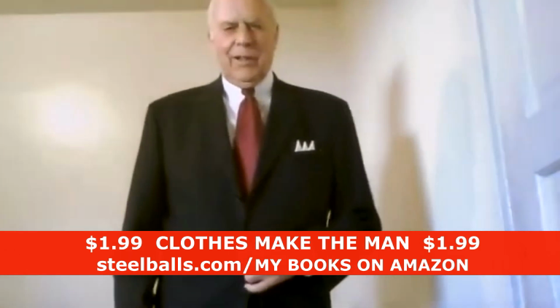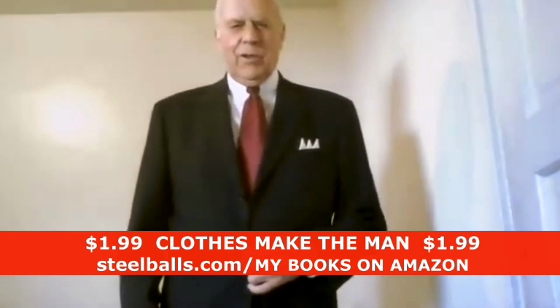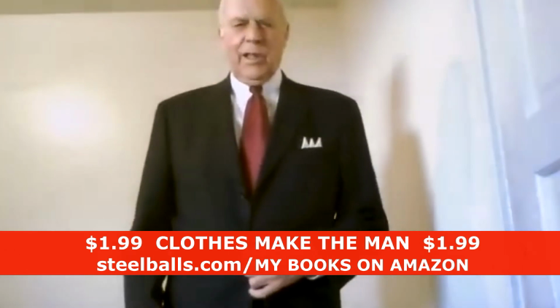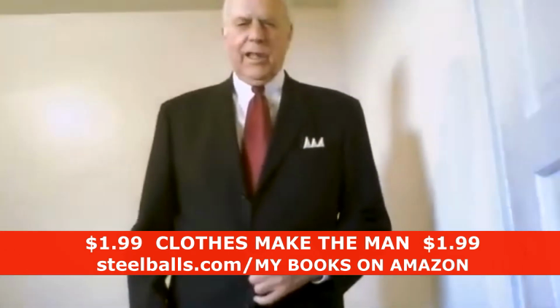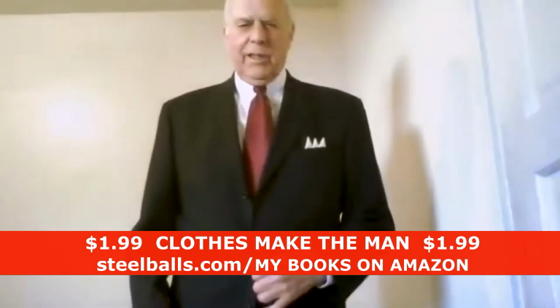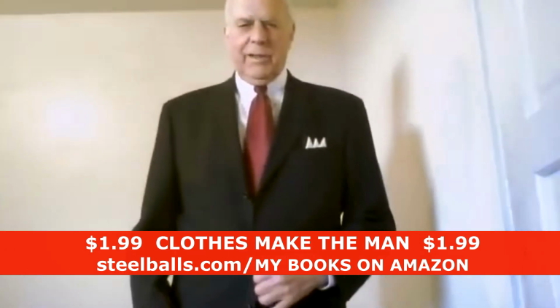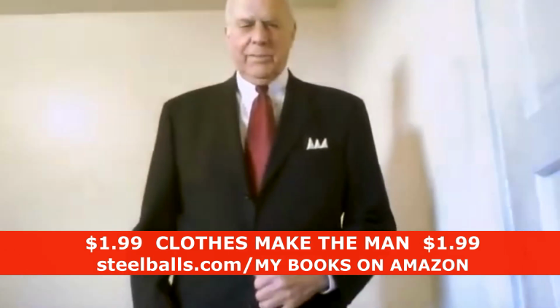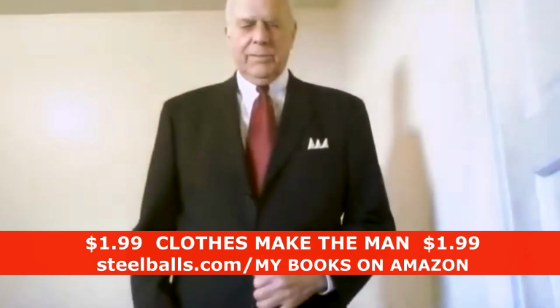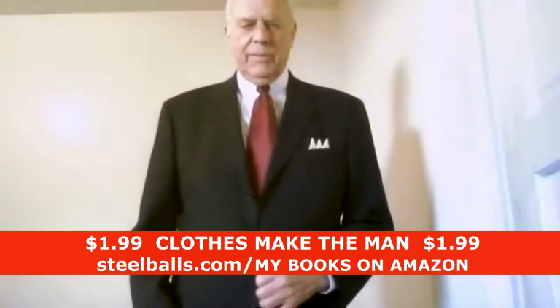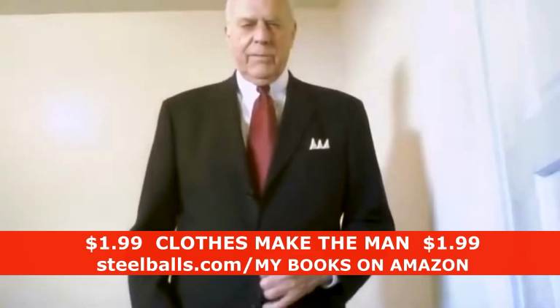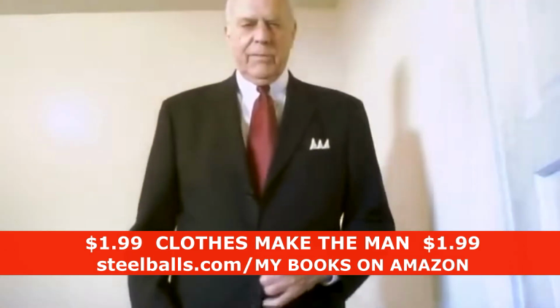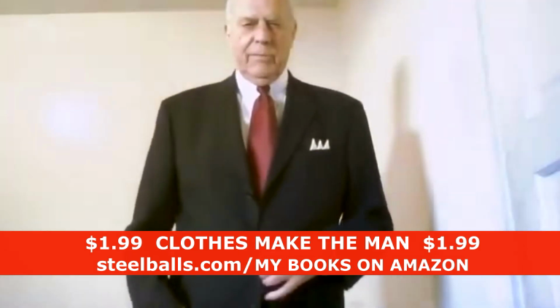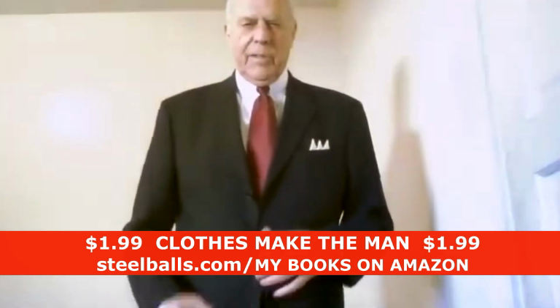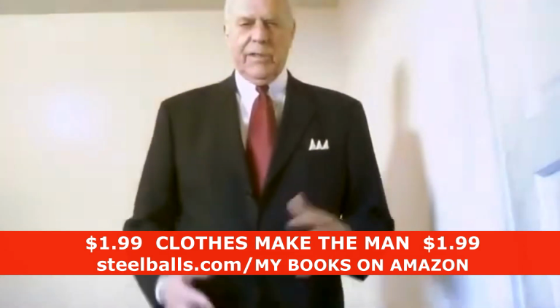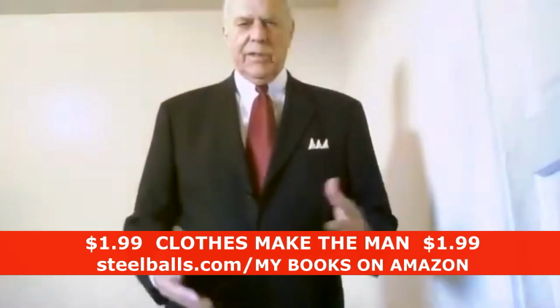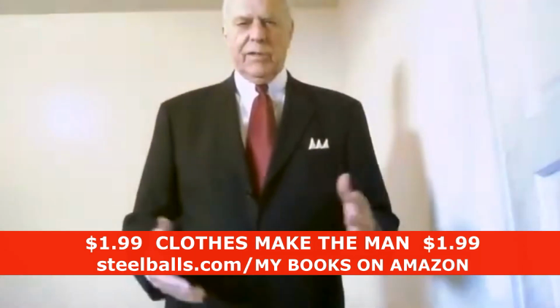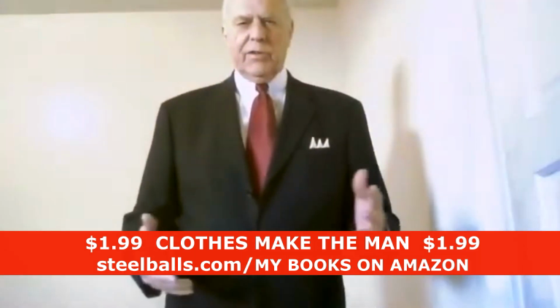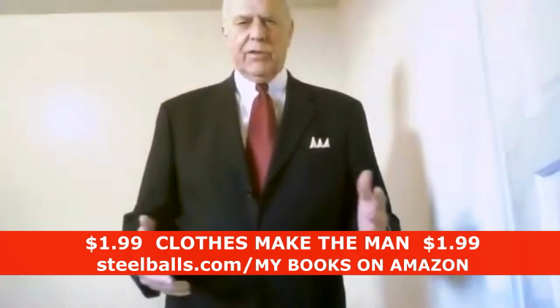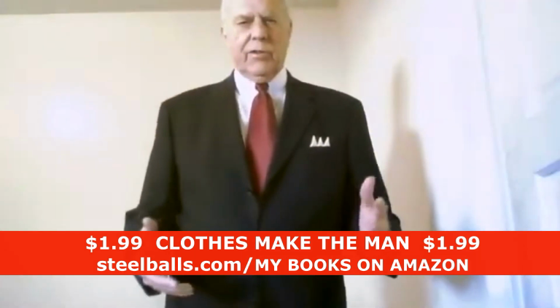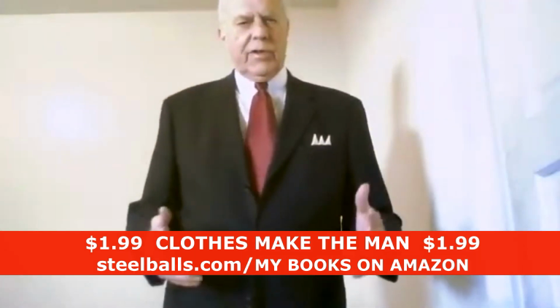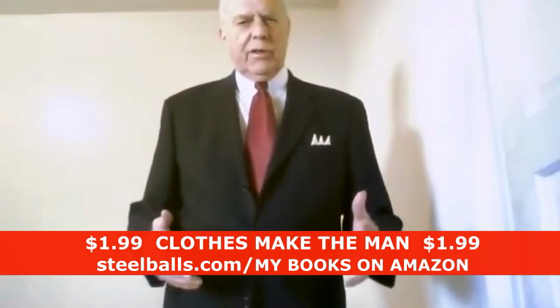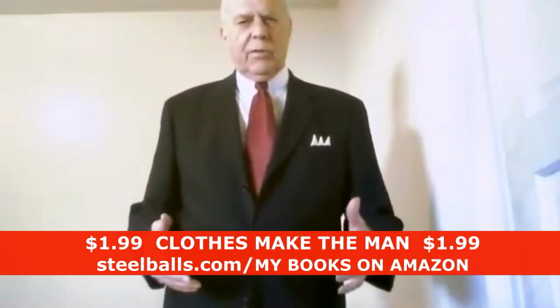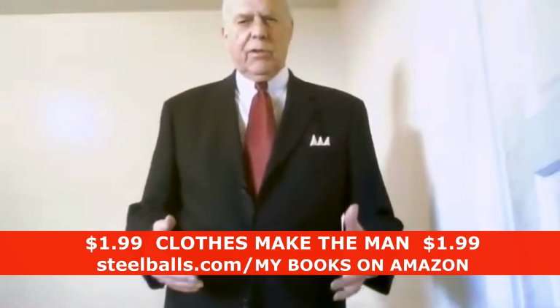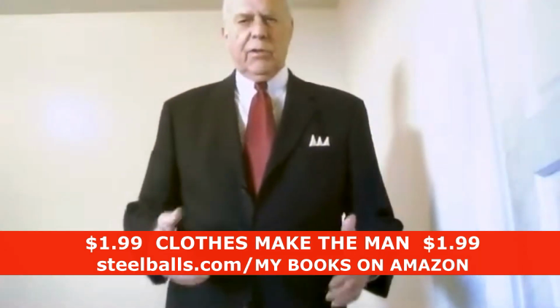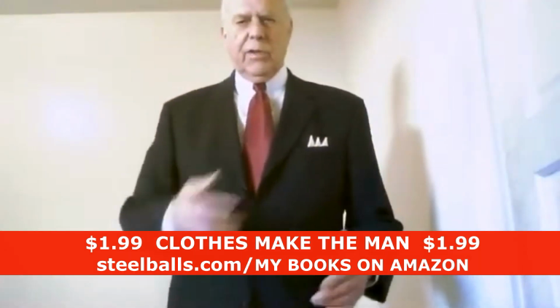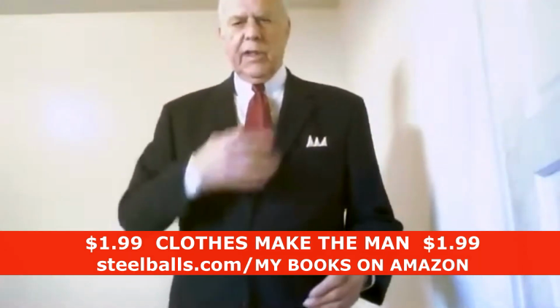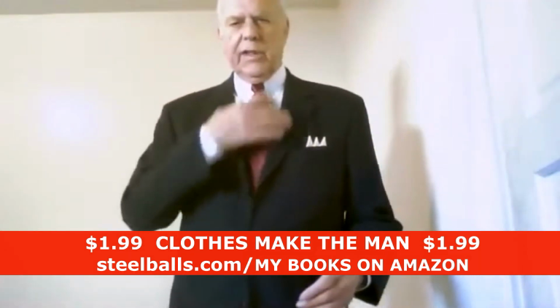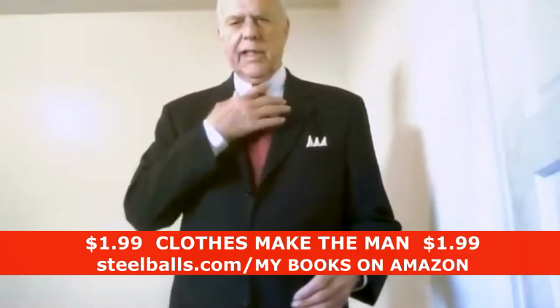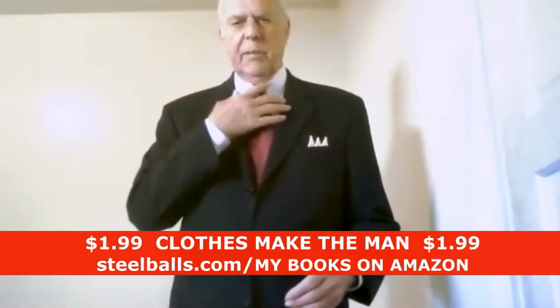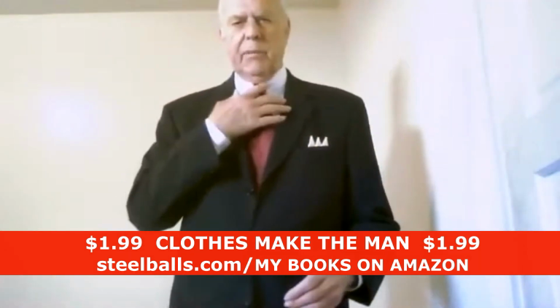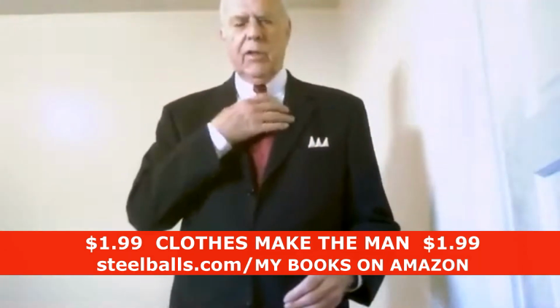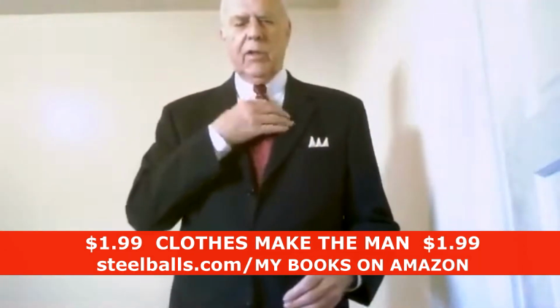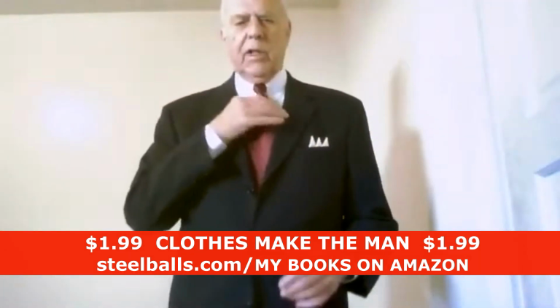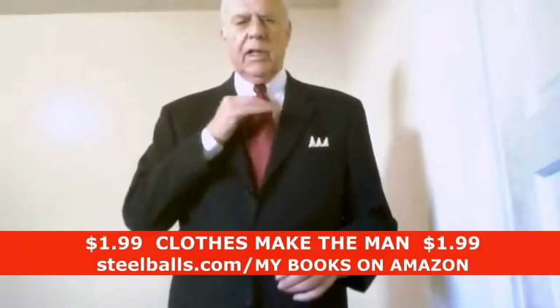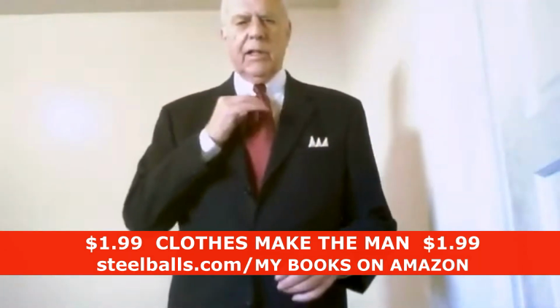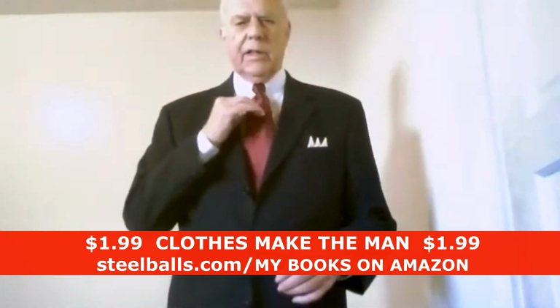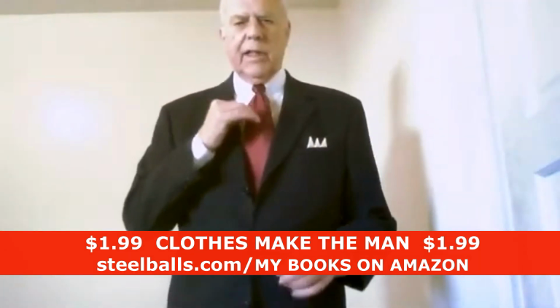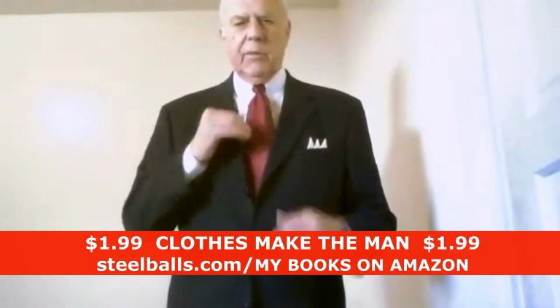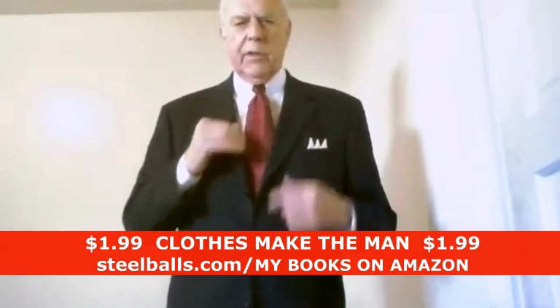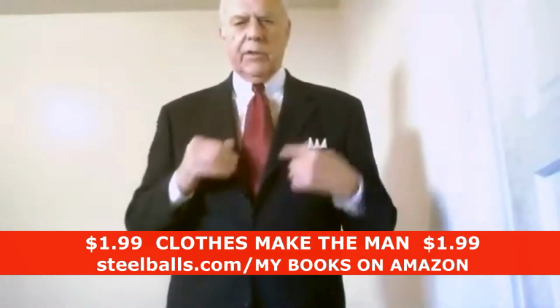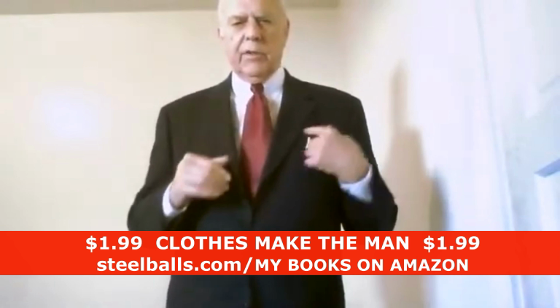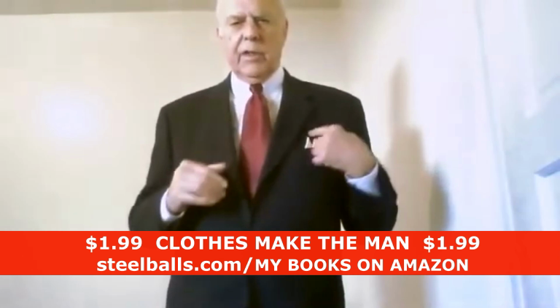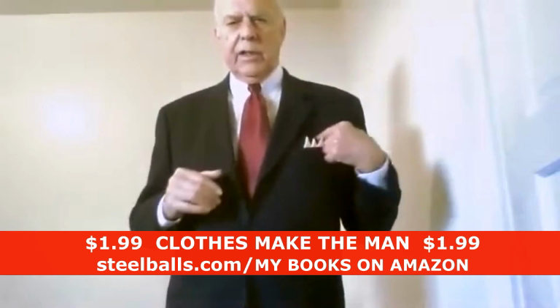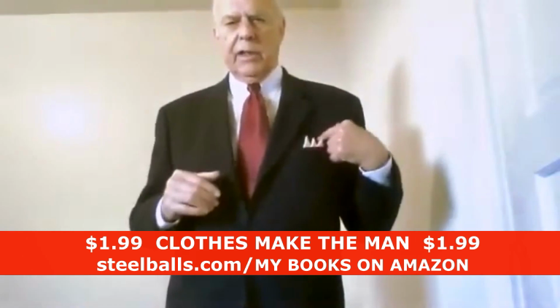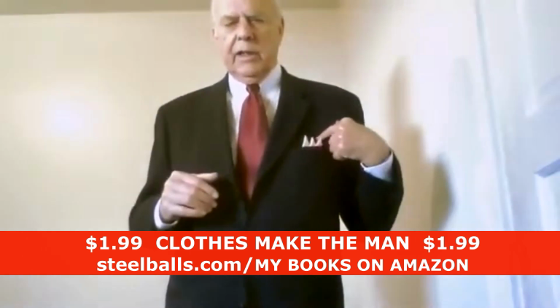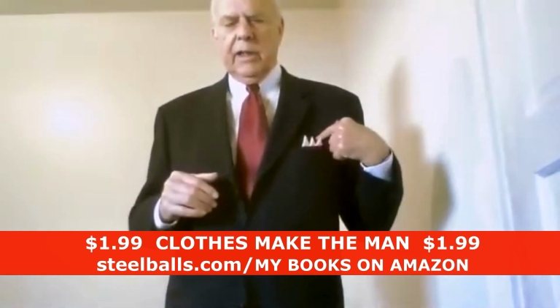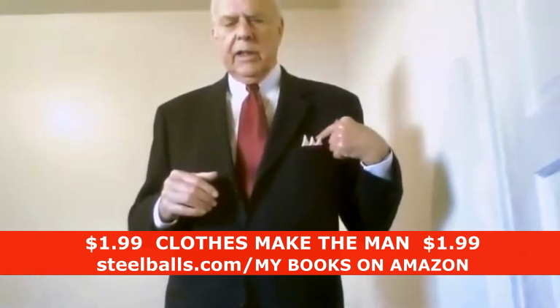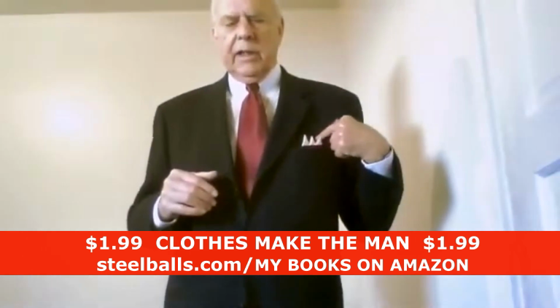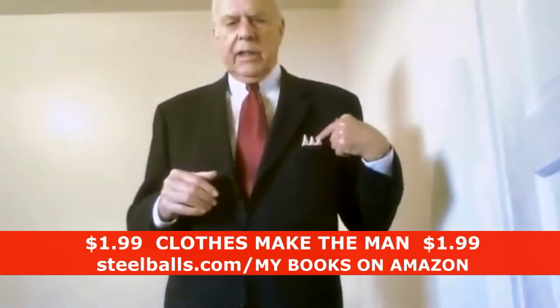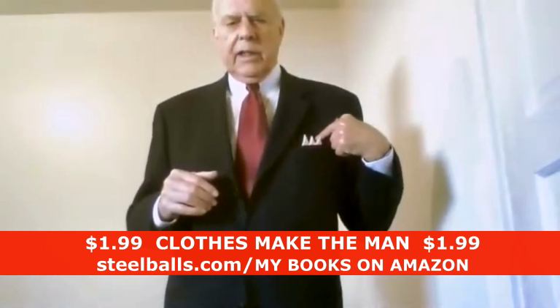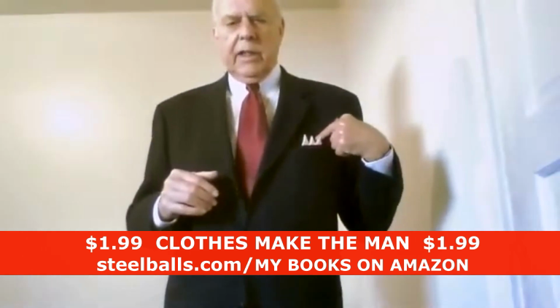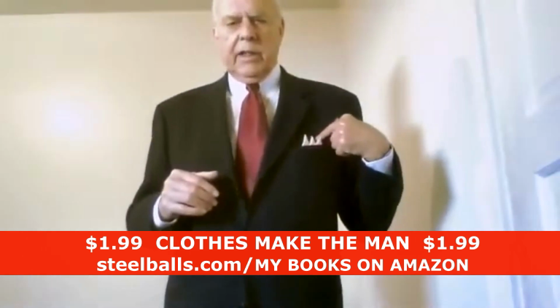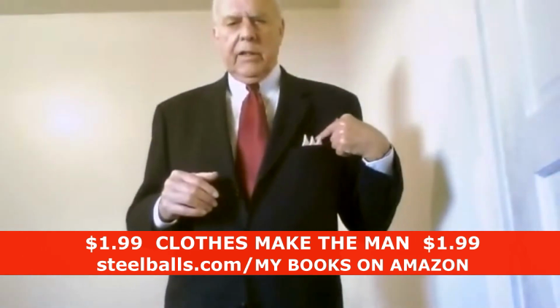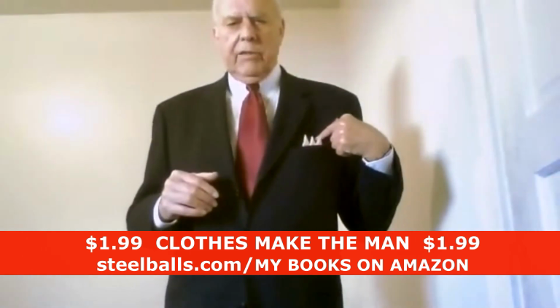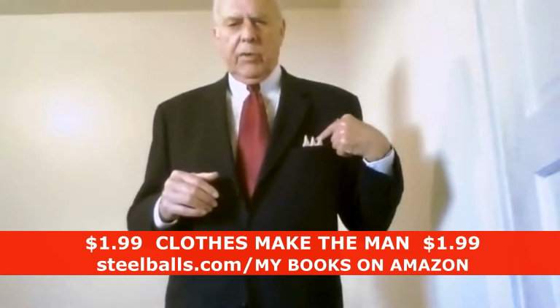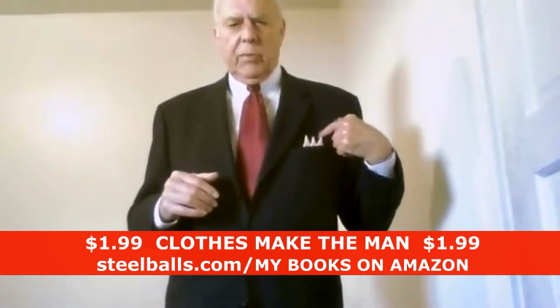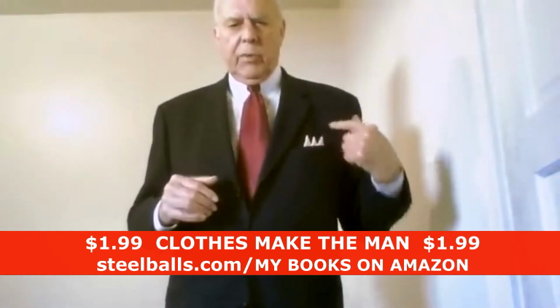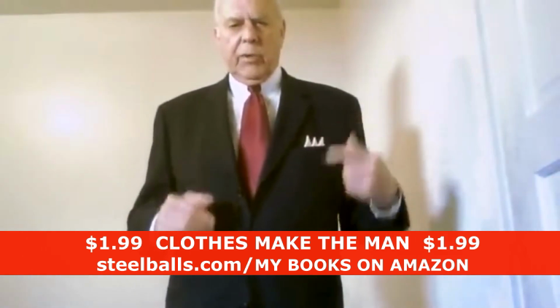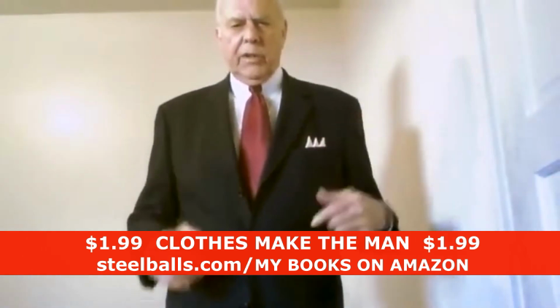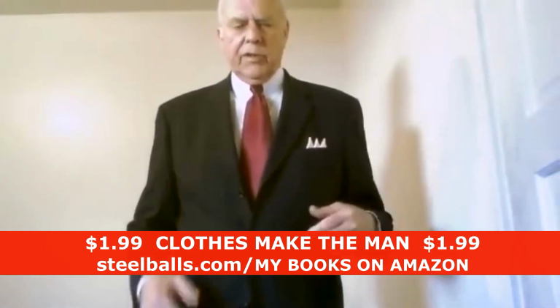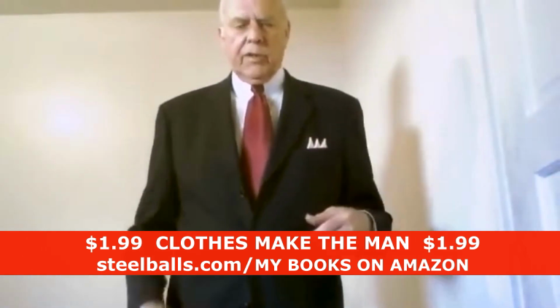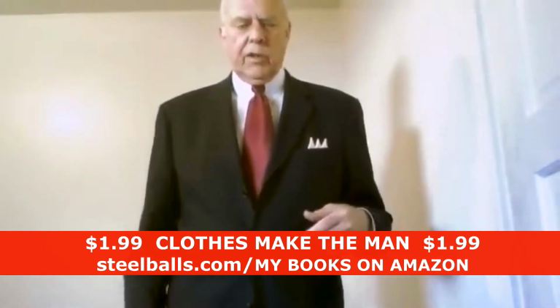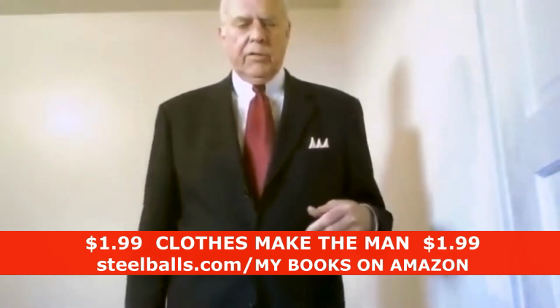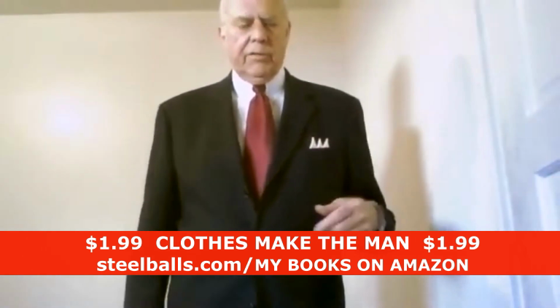Okay, basics of suits — that's what we learned. I can show you how to tie a Windsor knot or the four-pointed scarf.